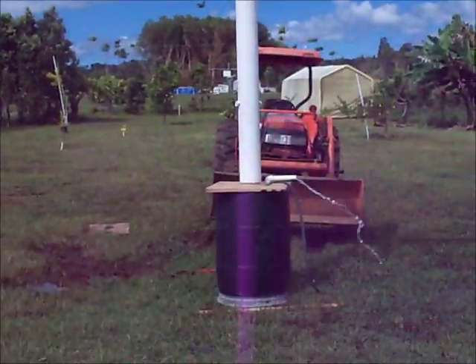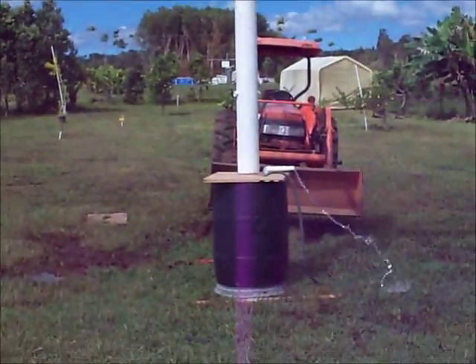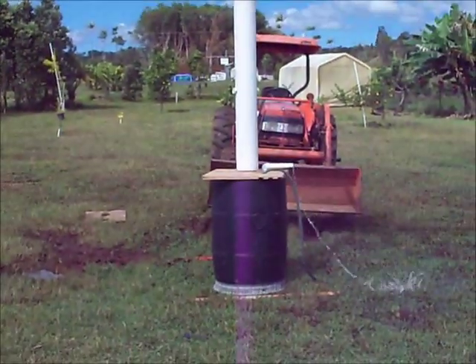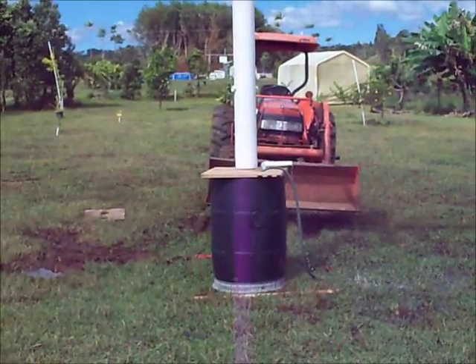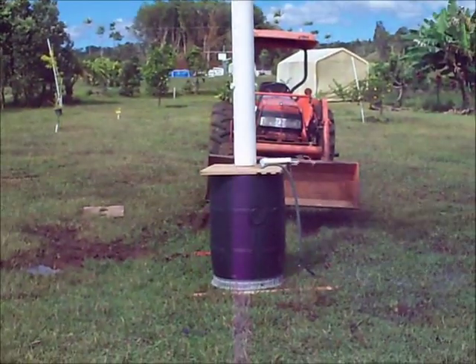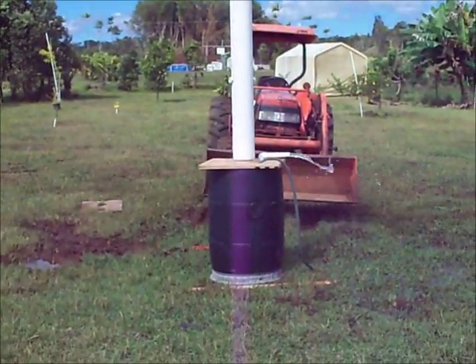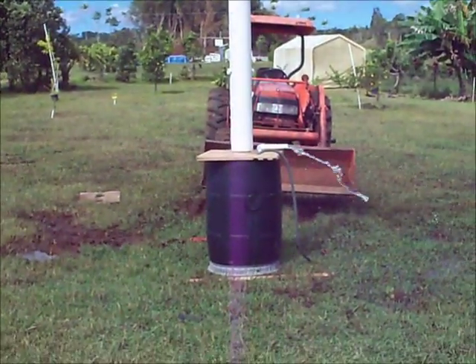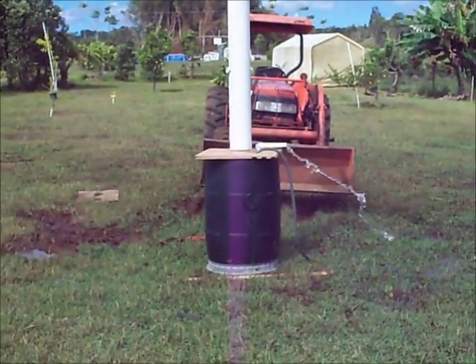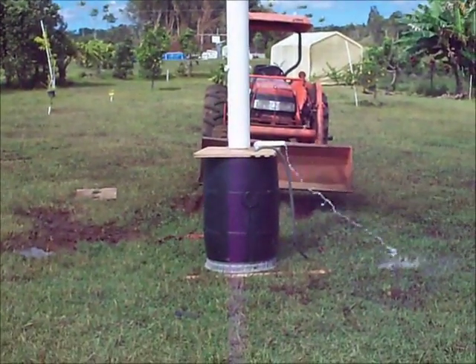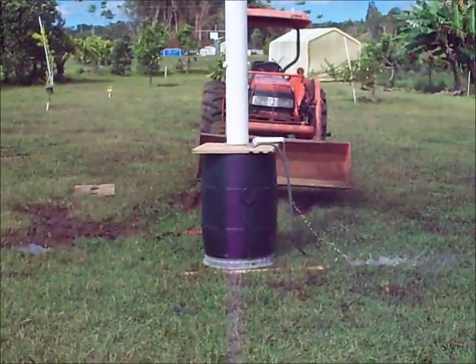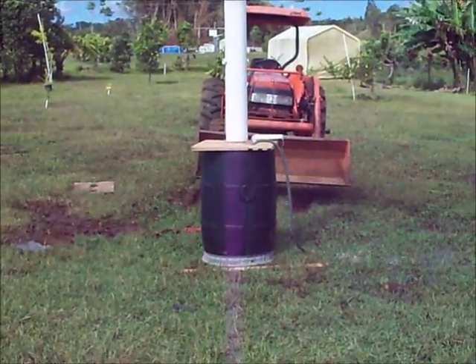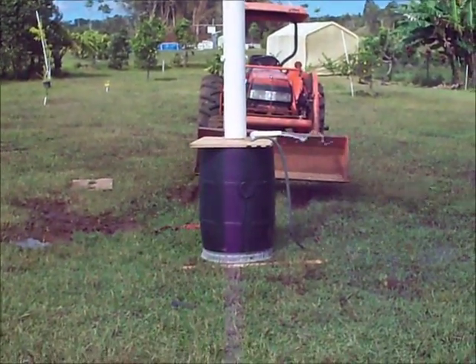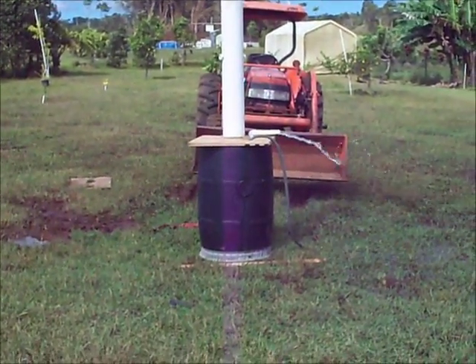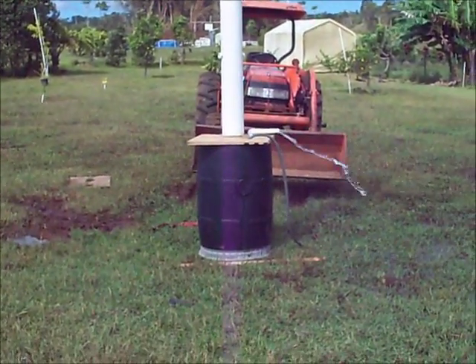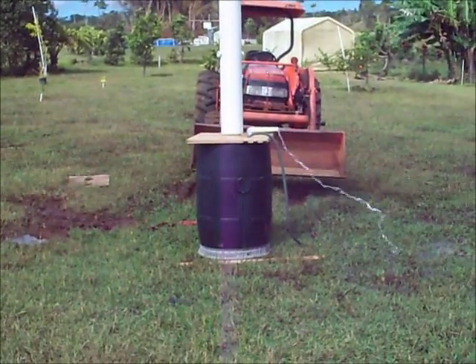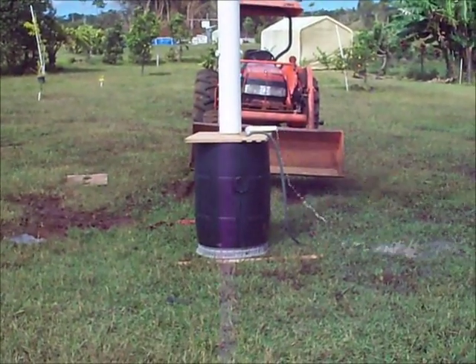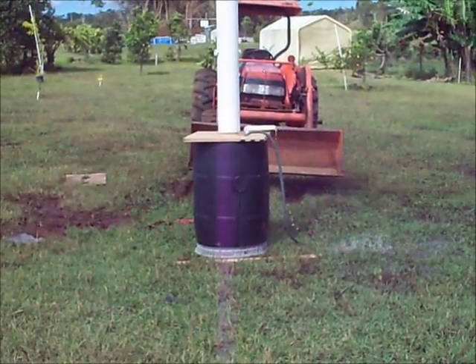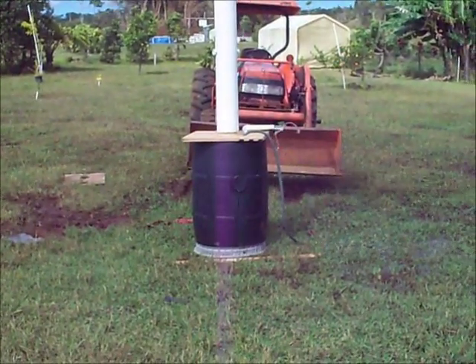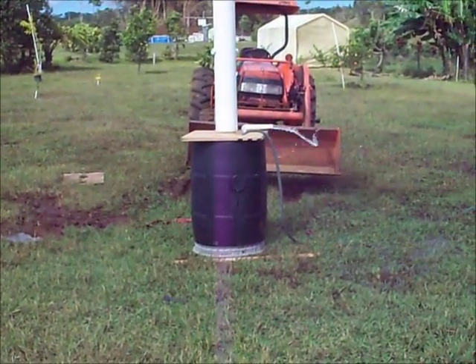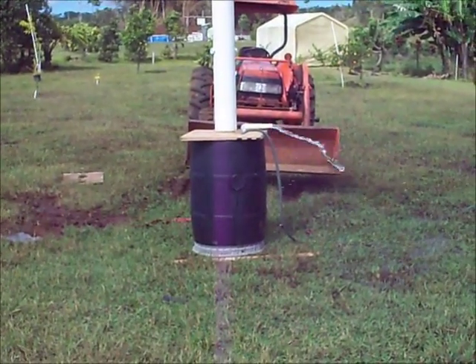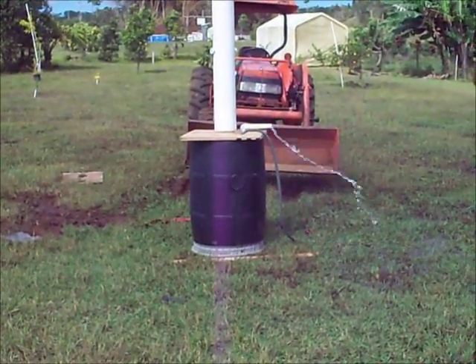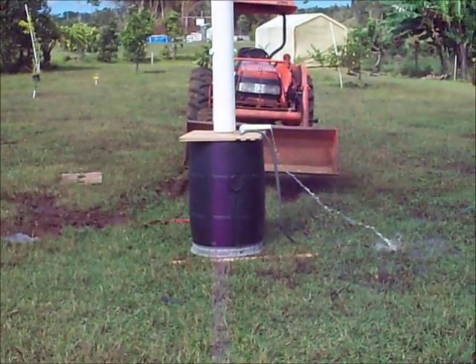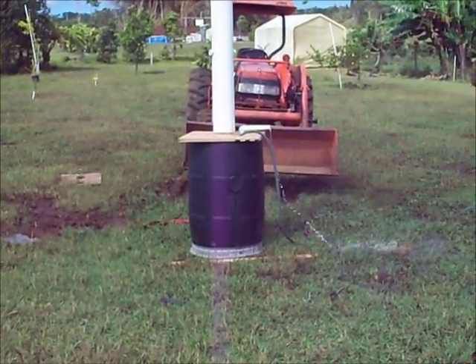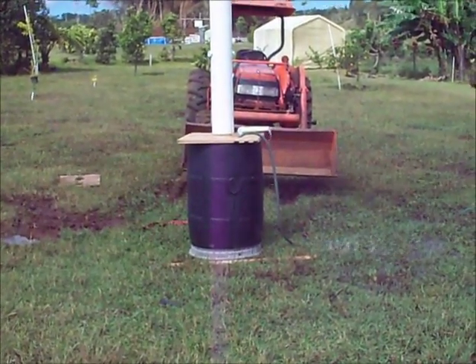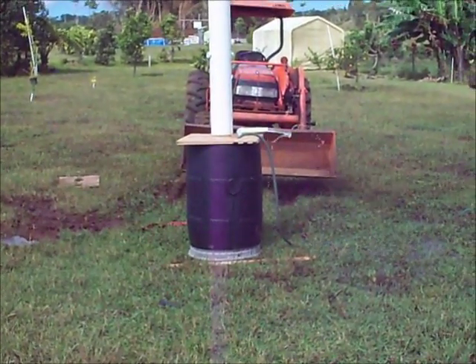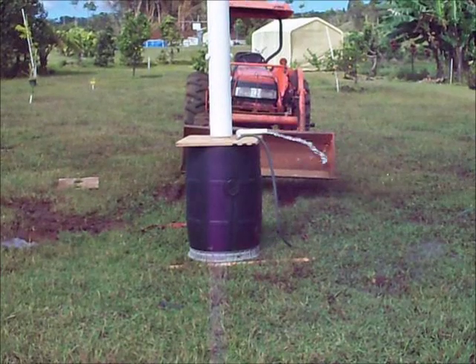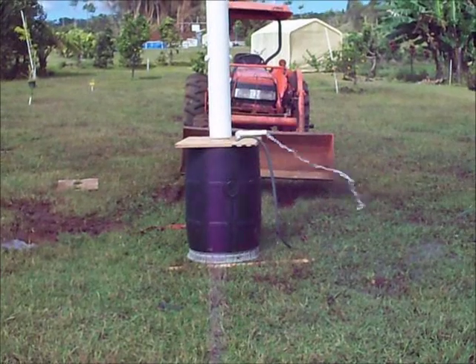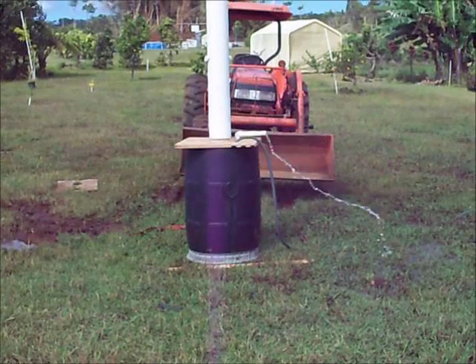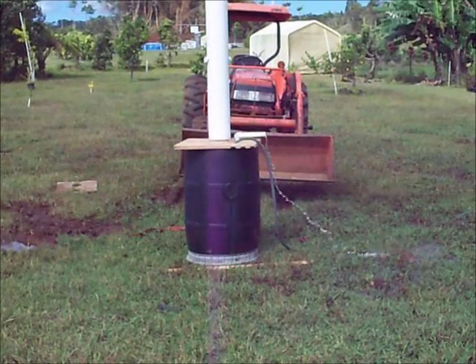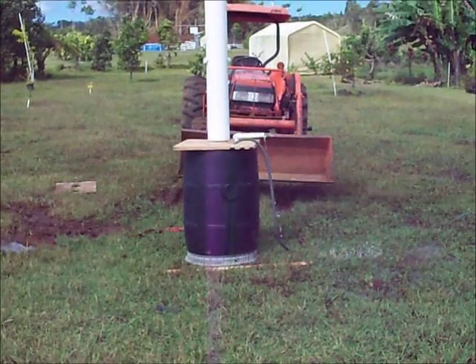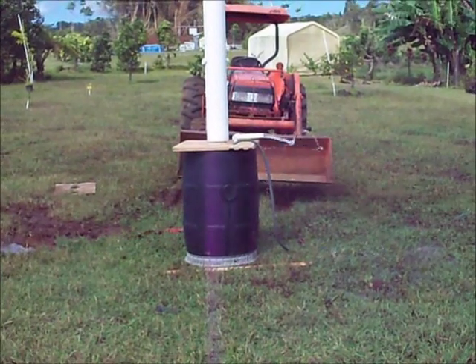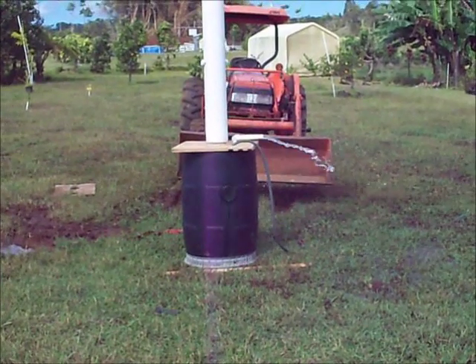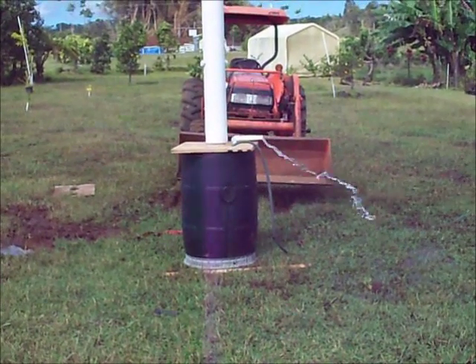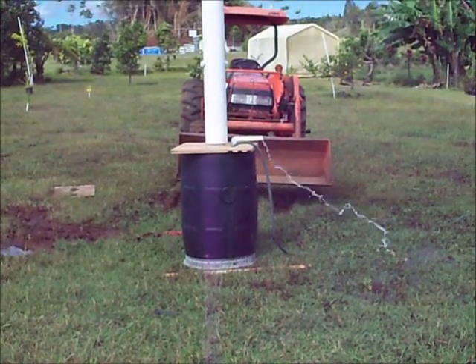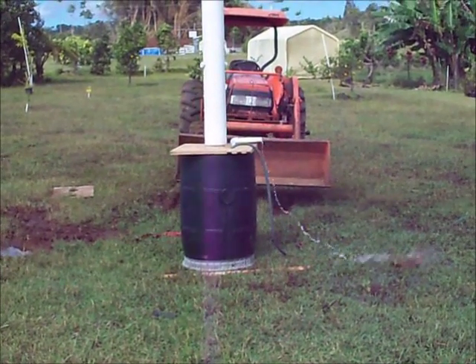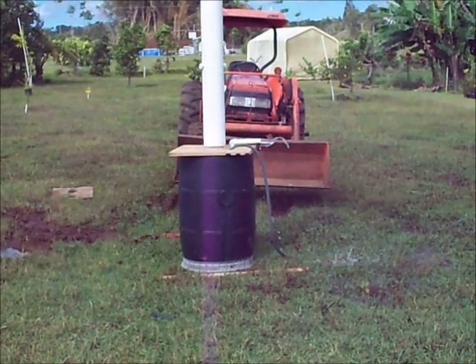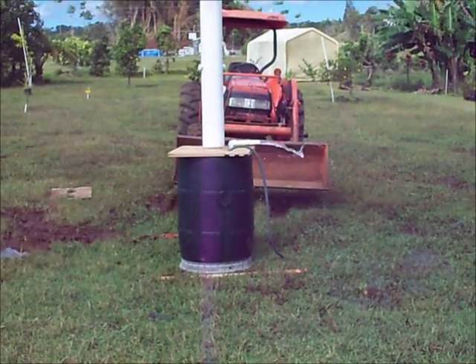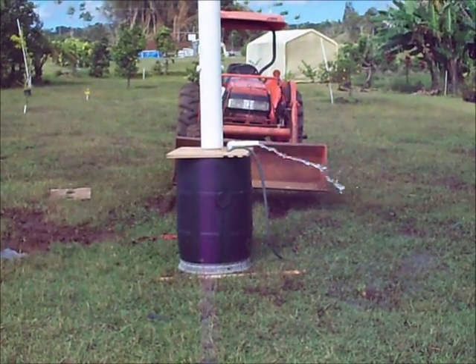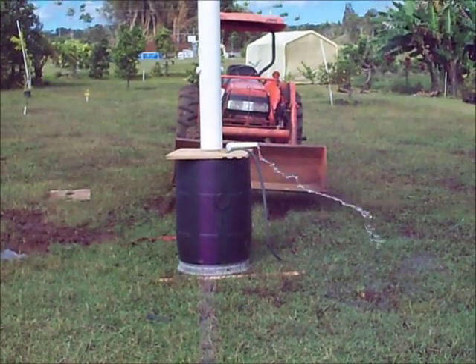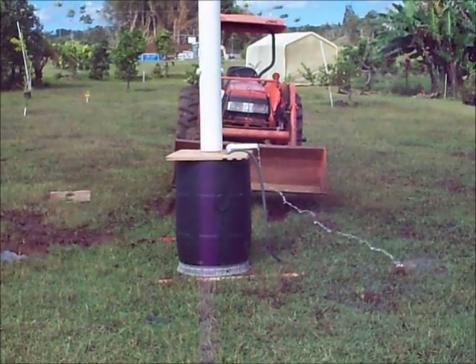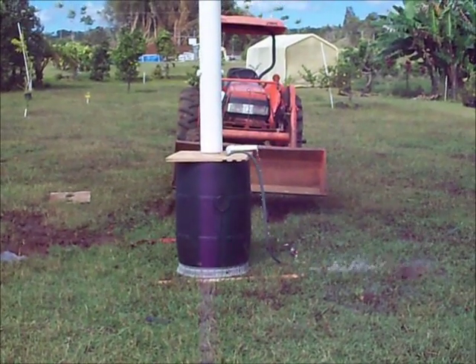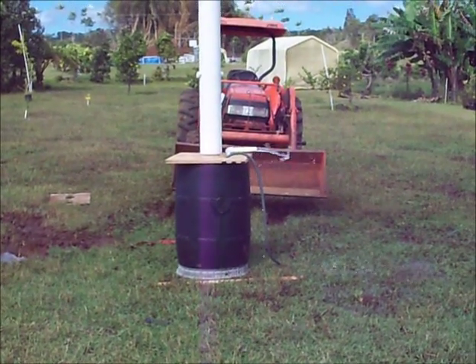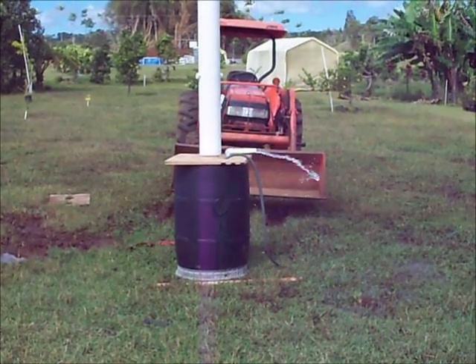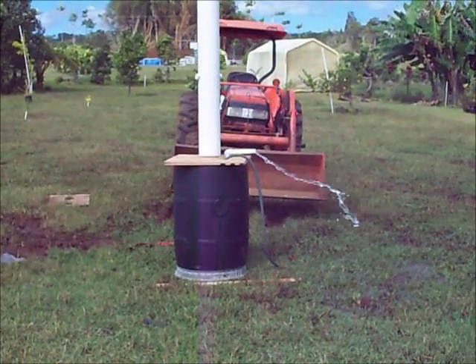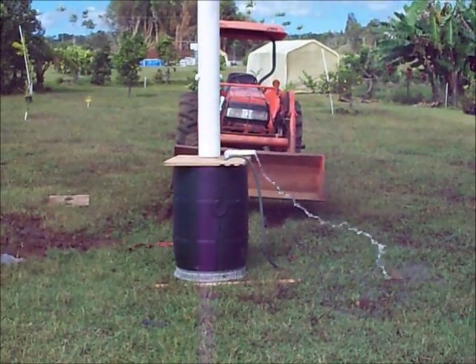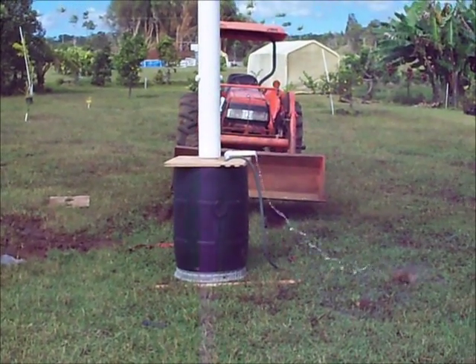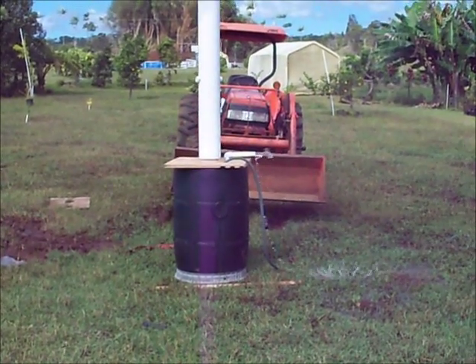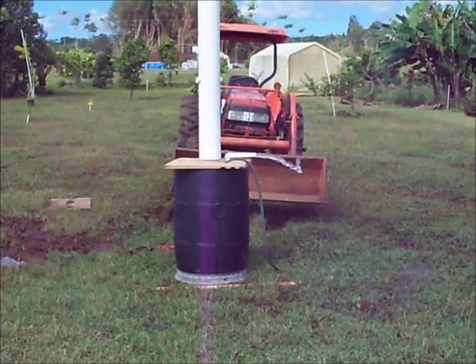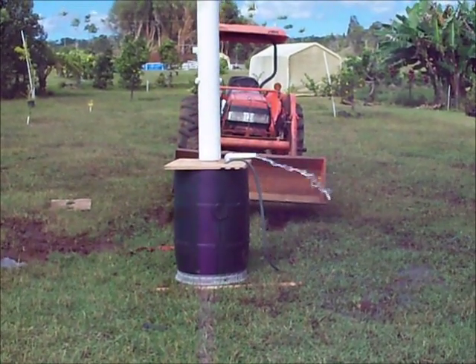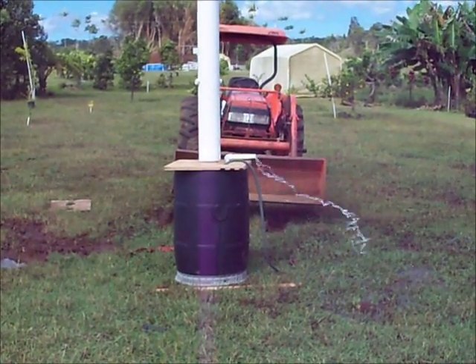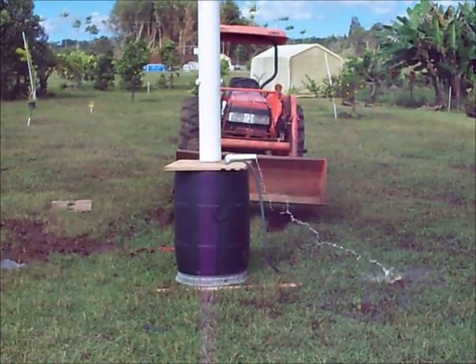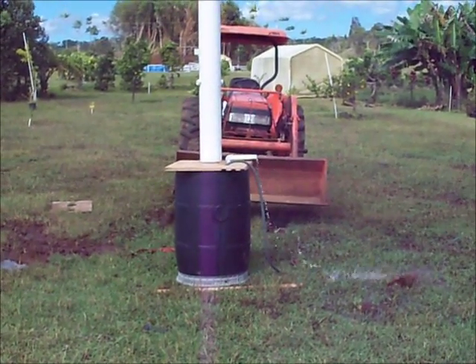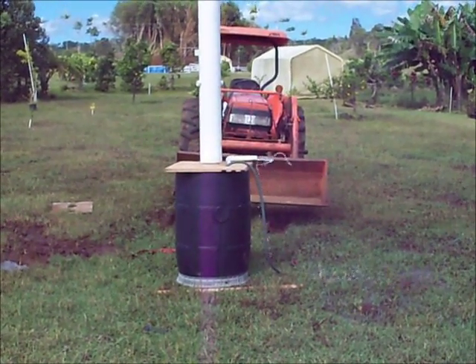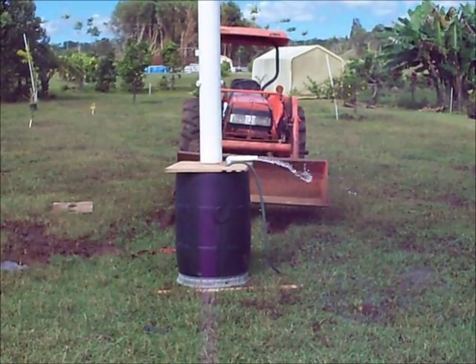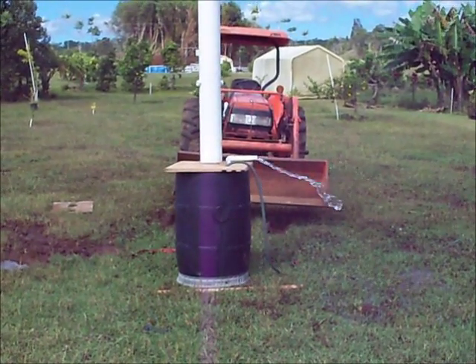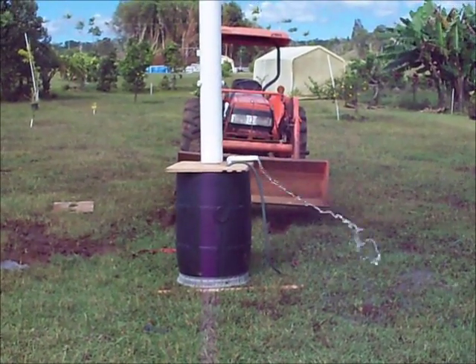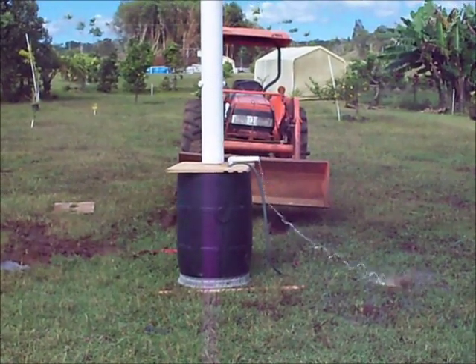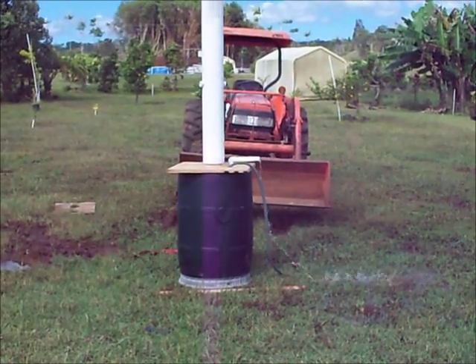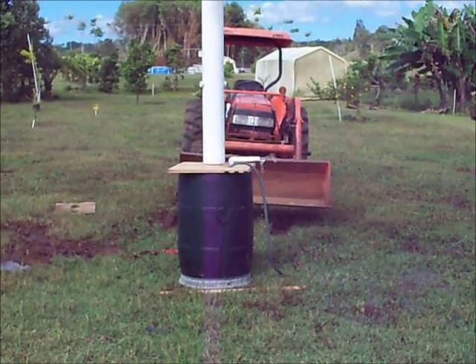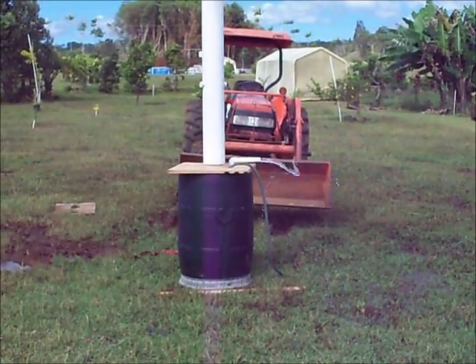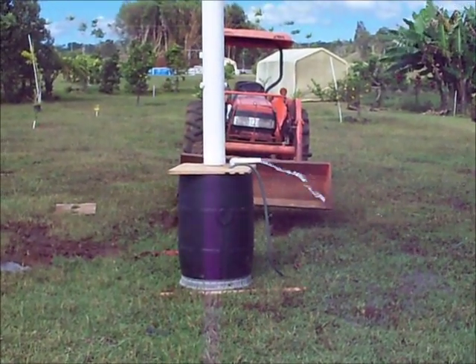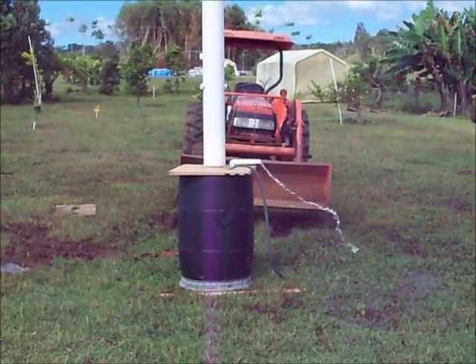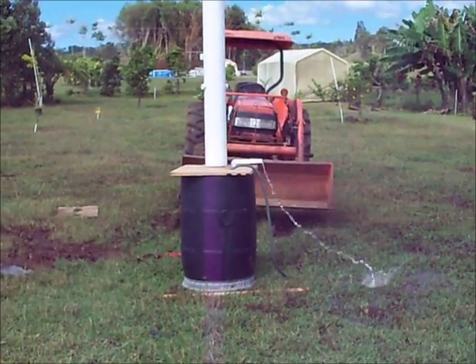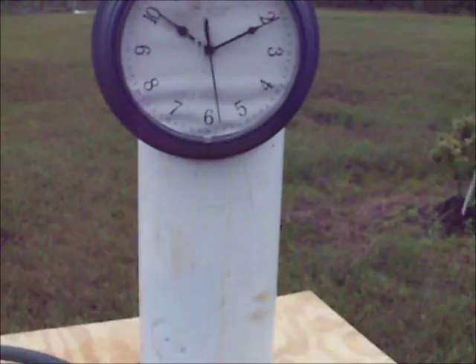The wind just picked up. Now you can see it pumping some more. I'm going to have to turn the hose on, so I've got to go get the hose on and fill that barrel up.